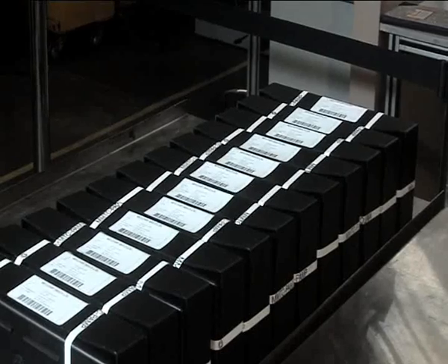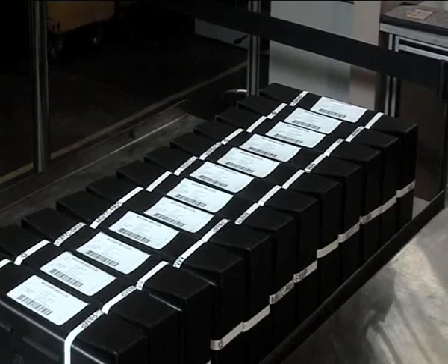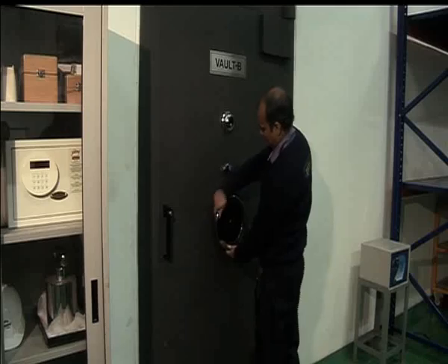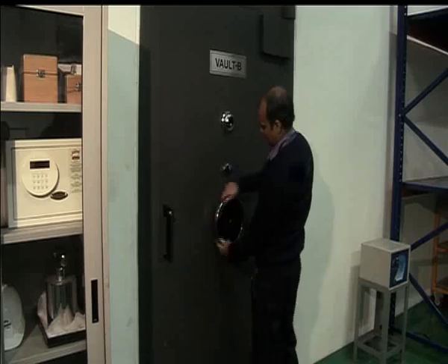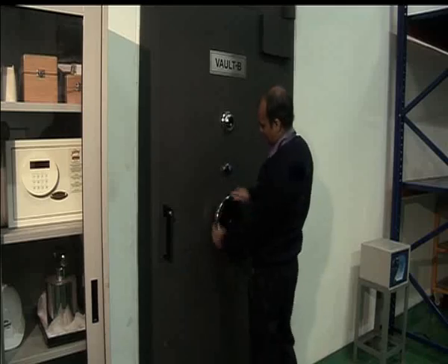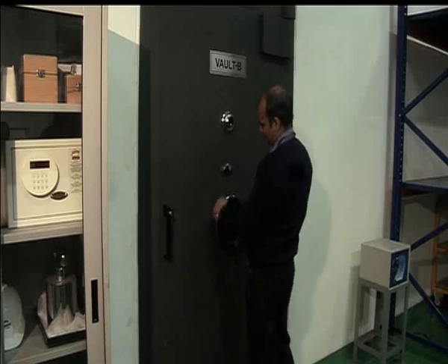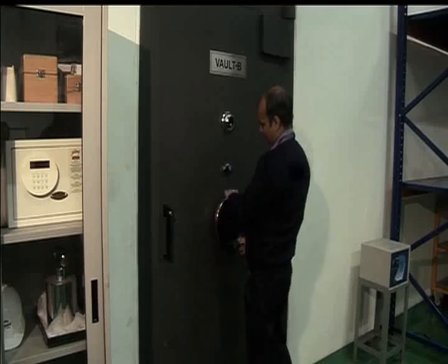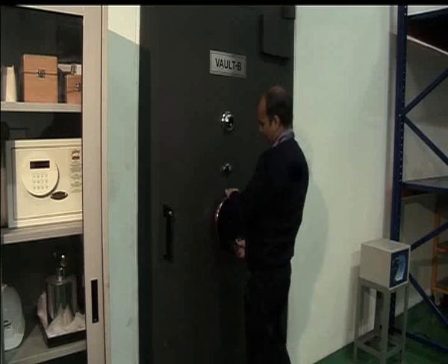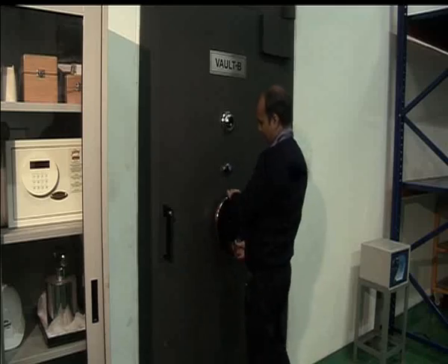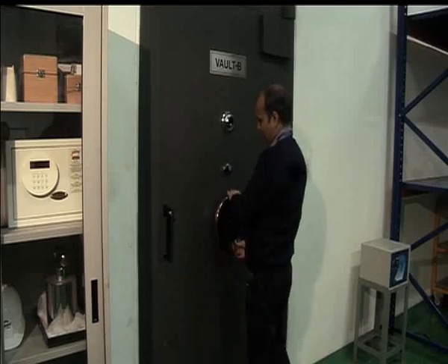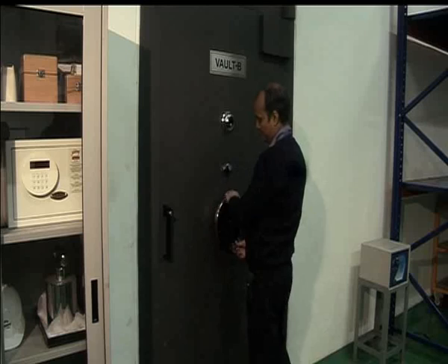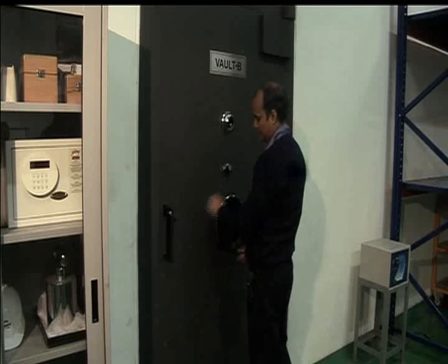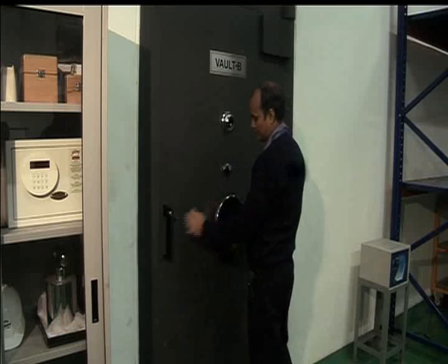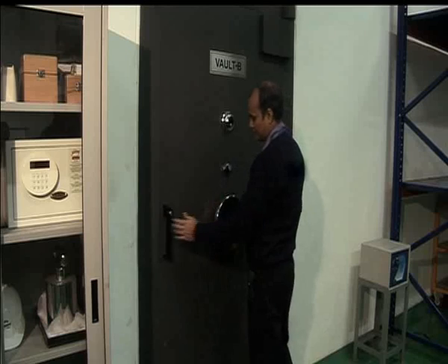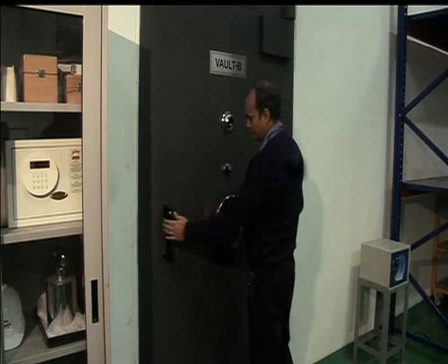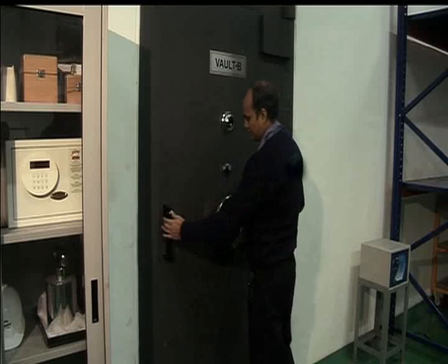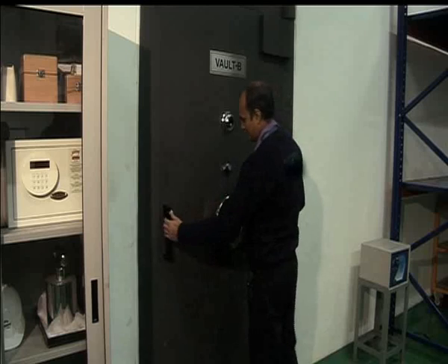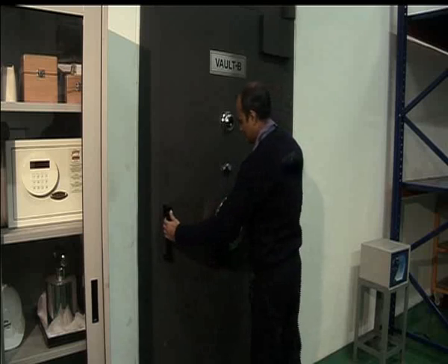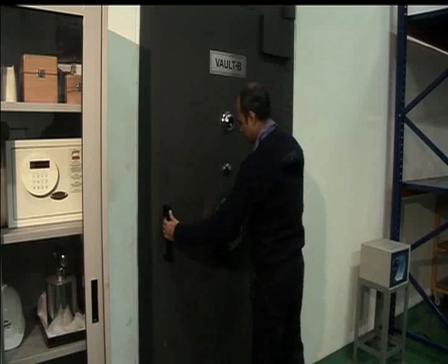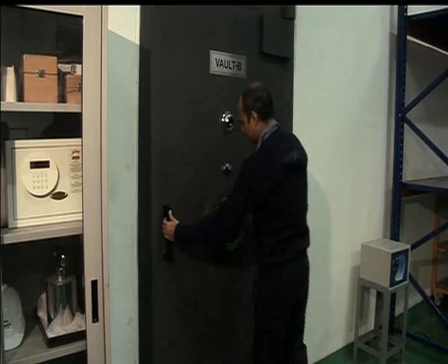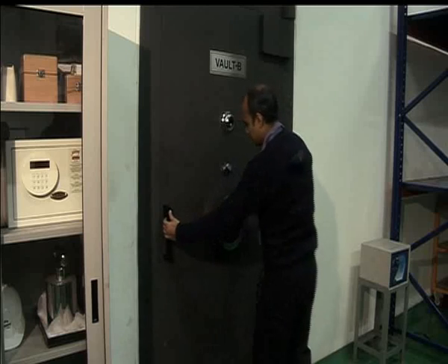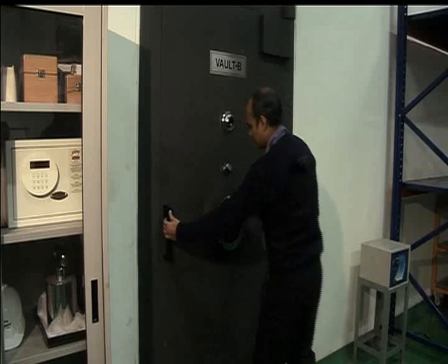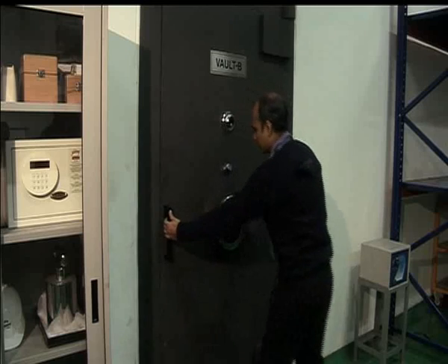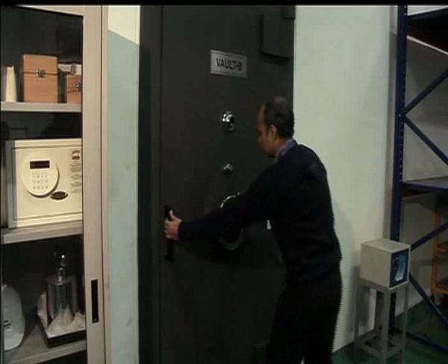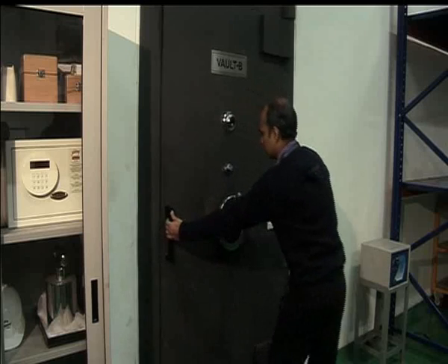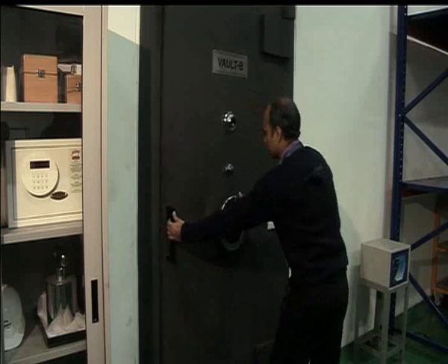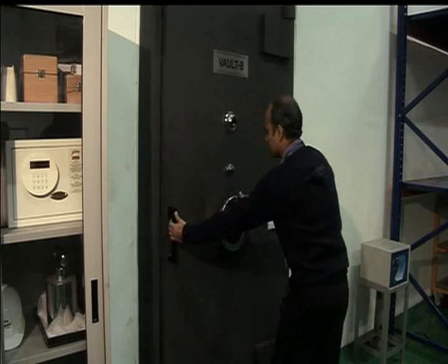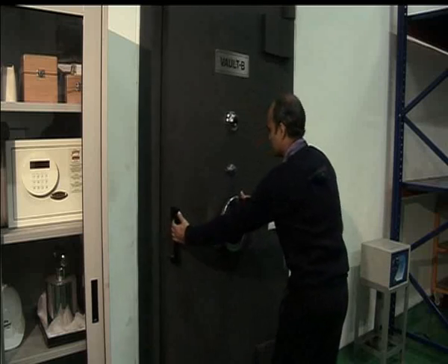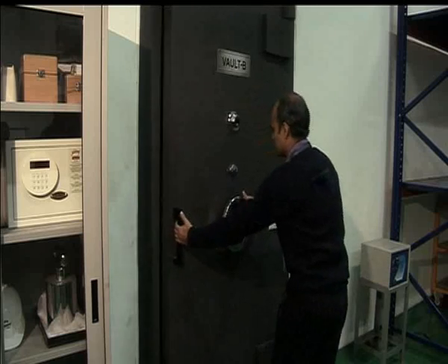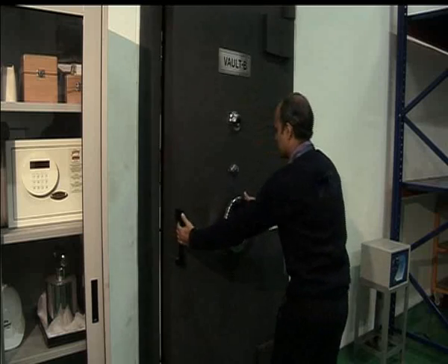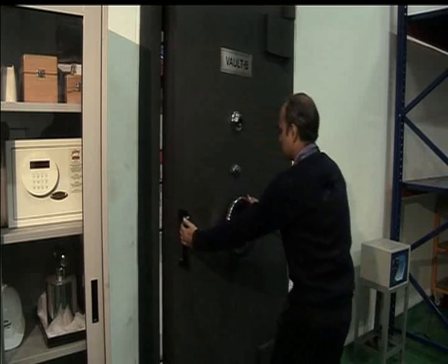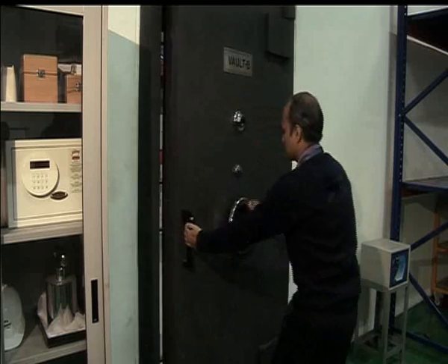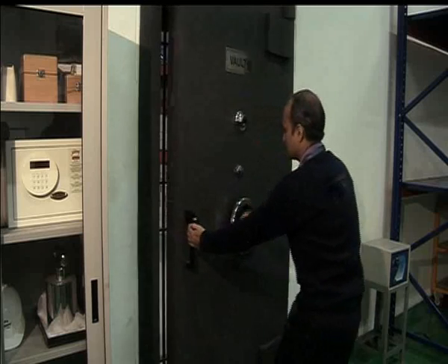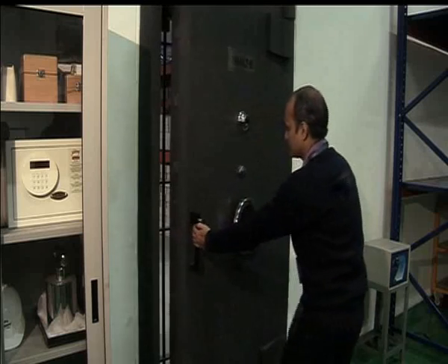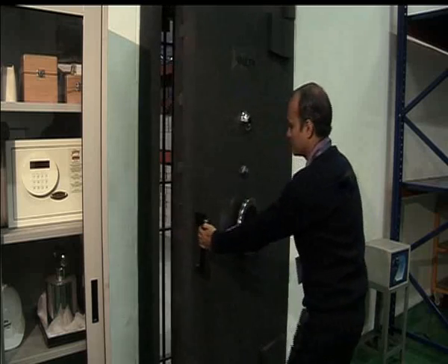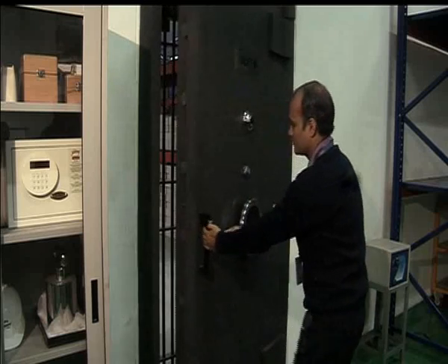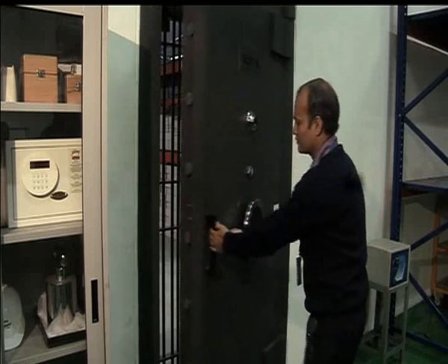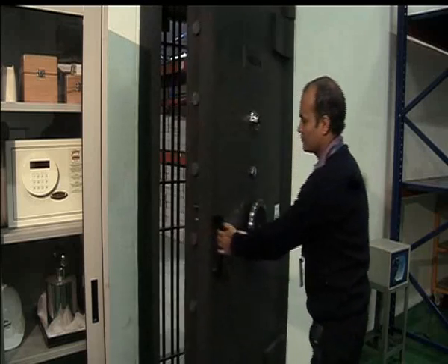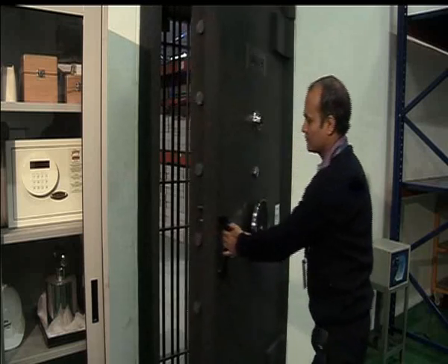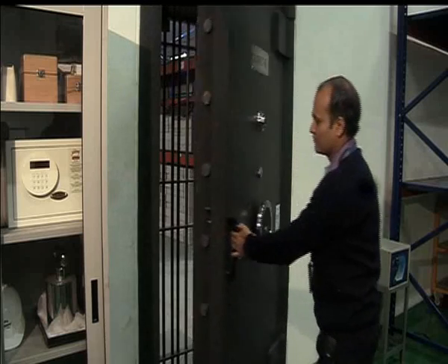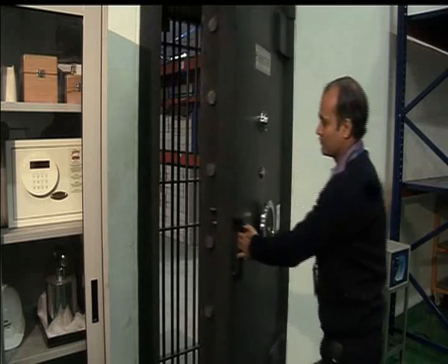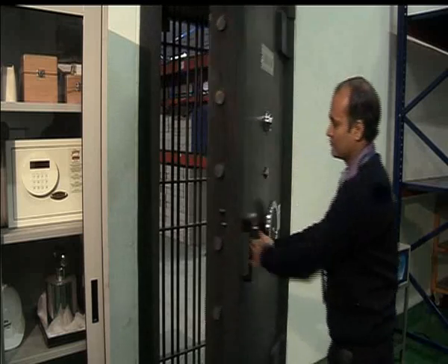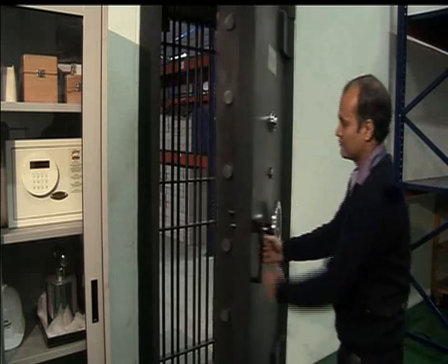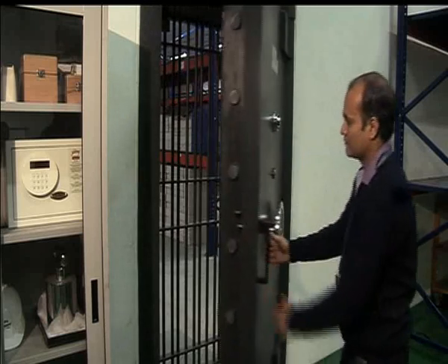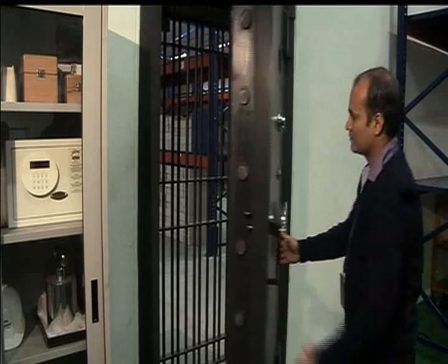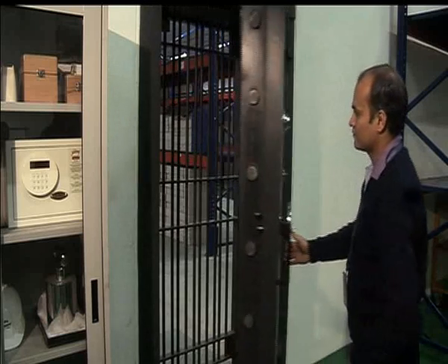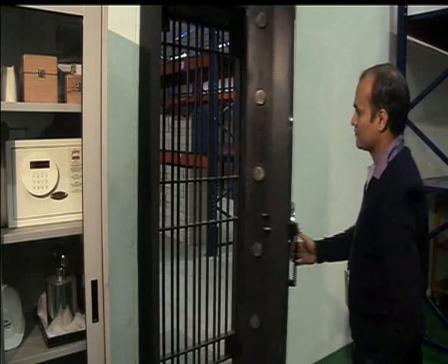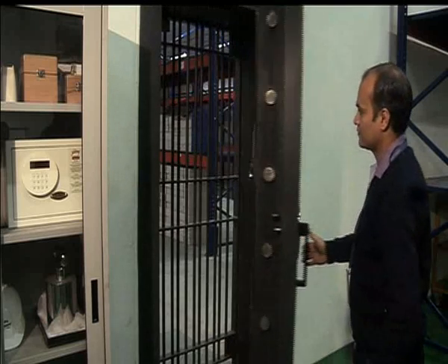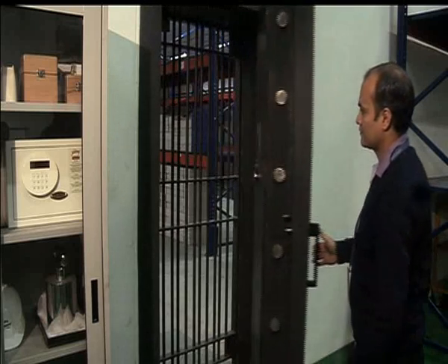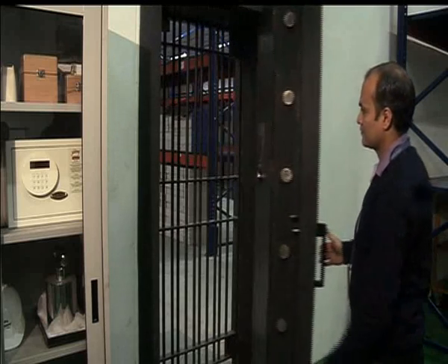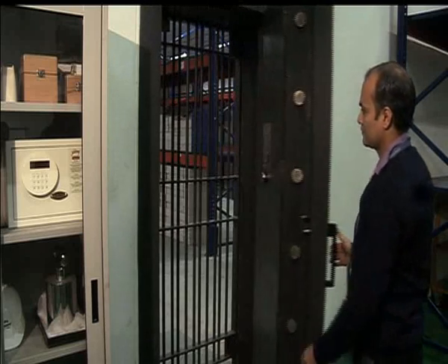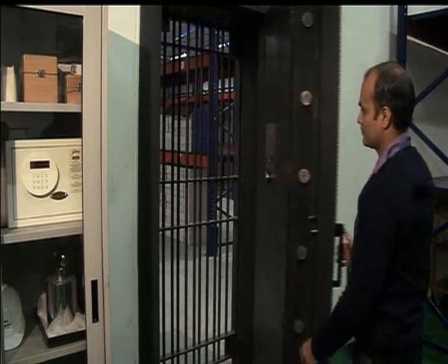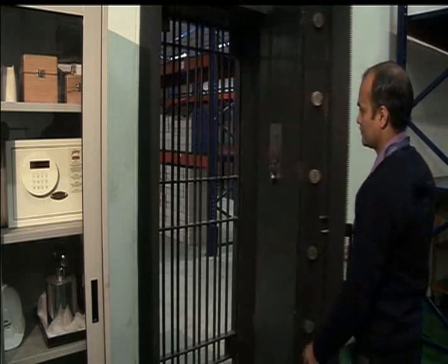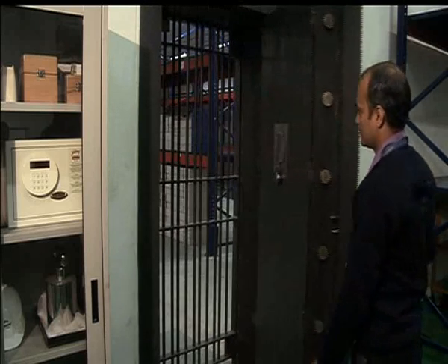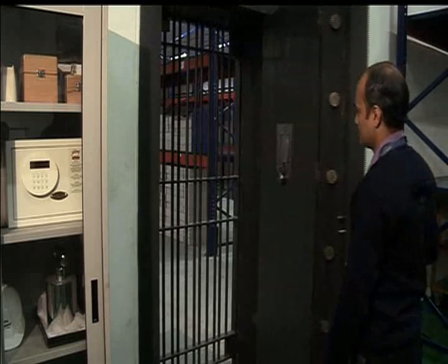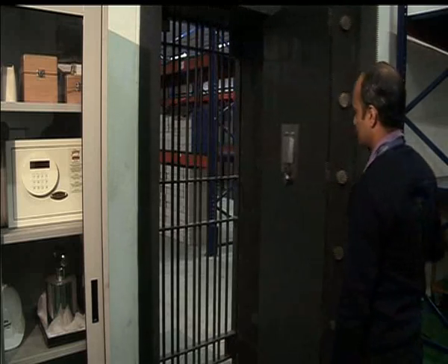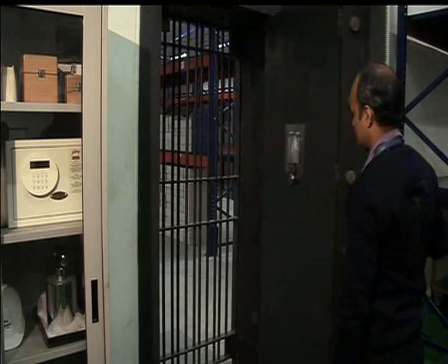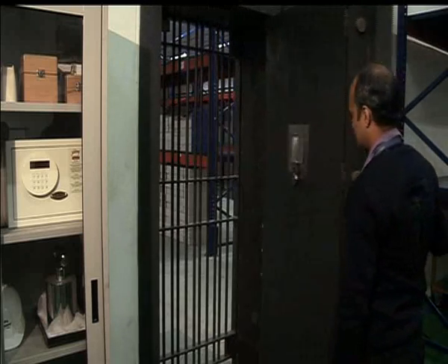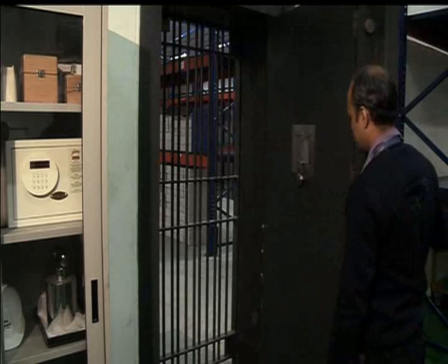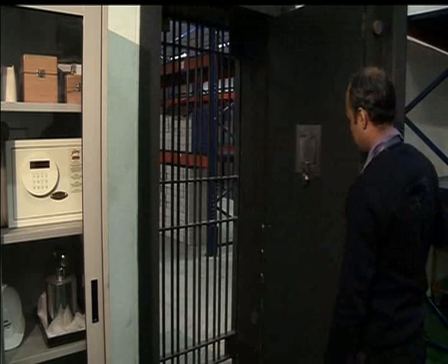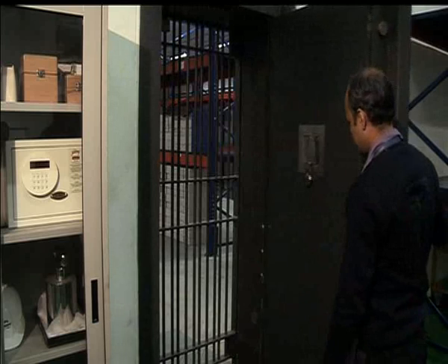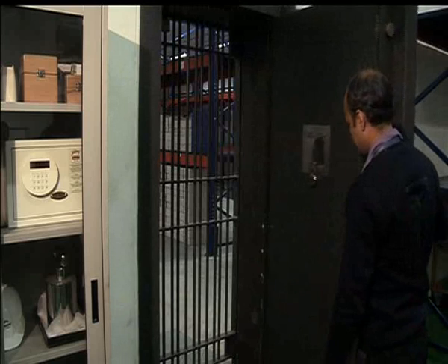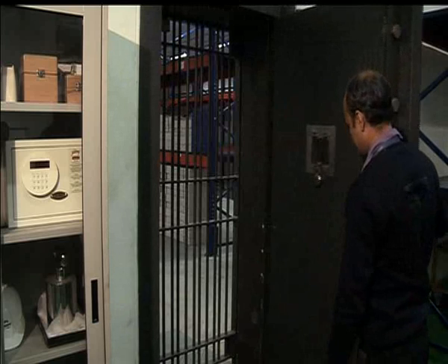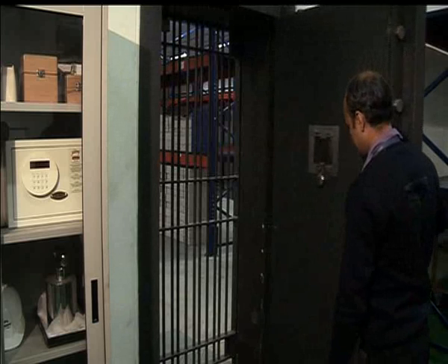Three large-capacity vaults have been built to the exacting specifications of the Reserve Bank of India.